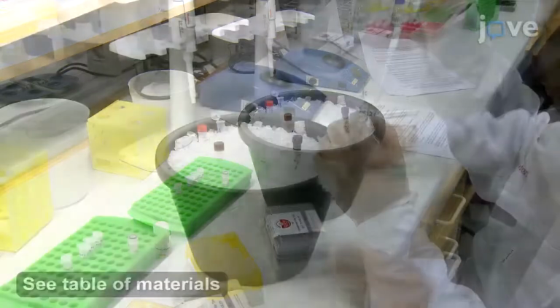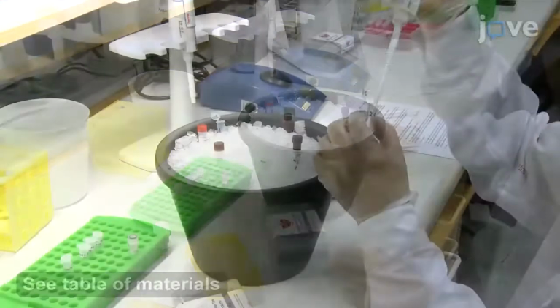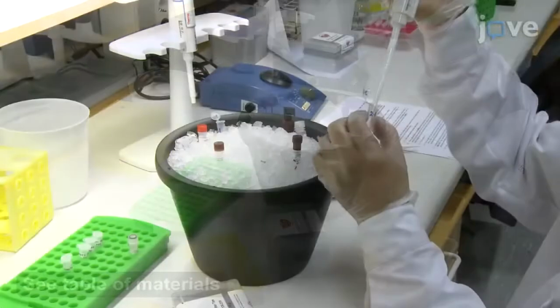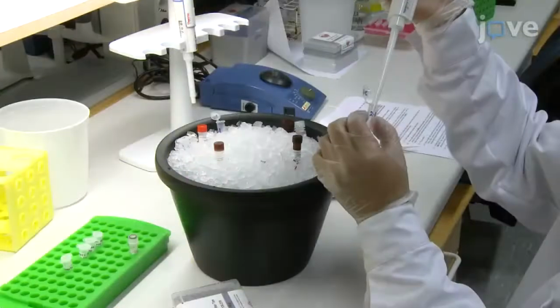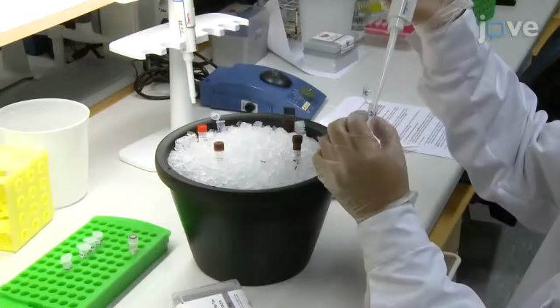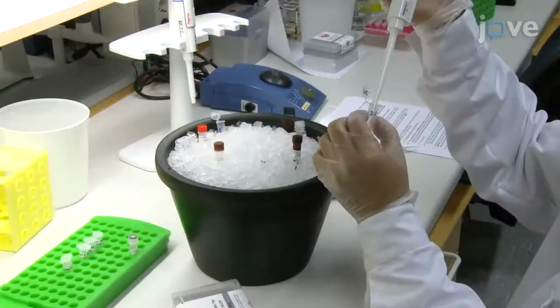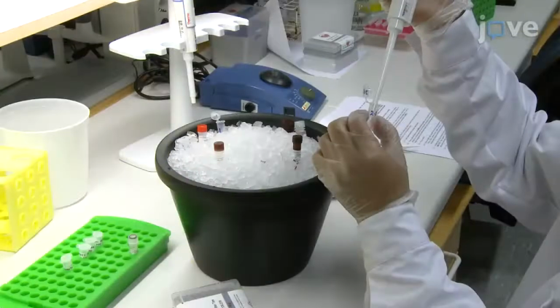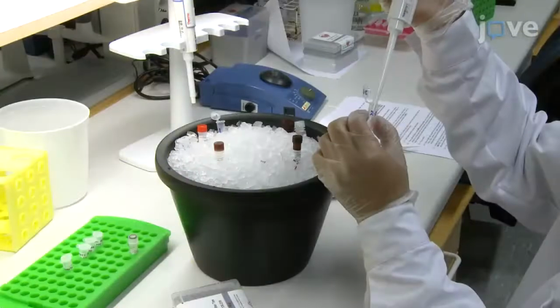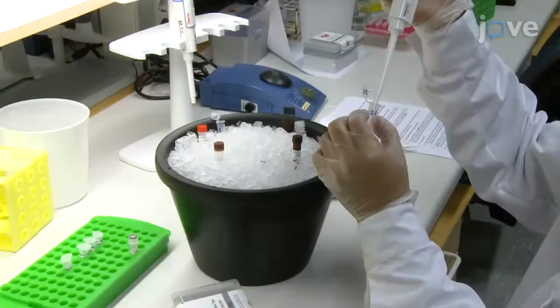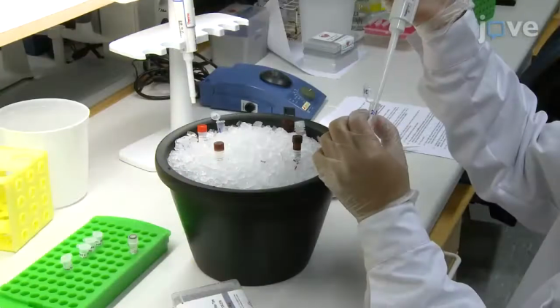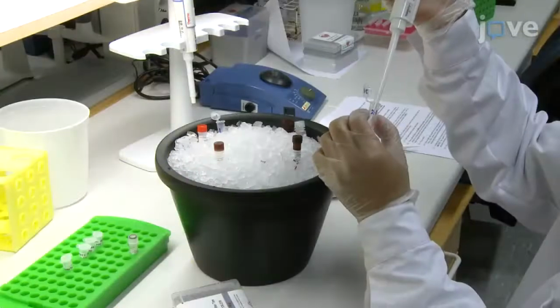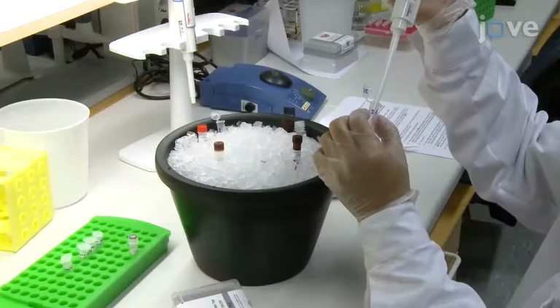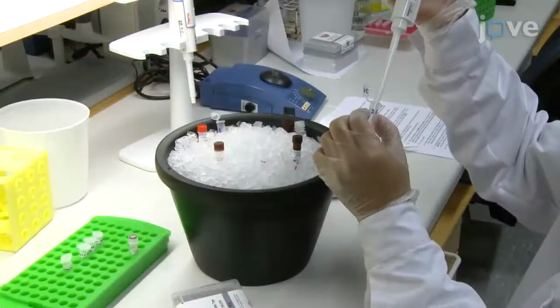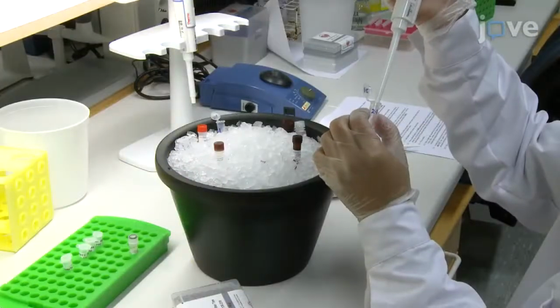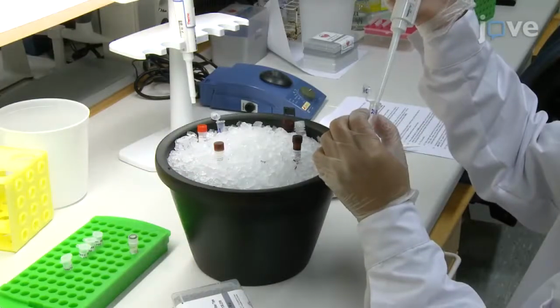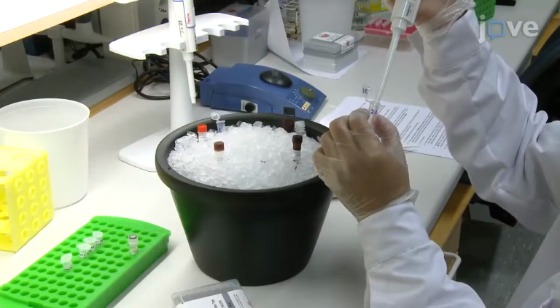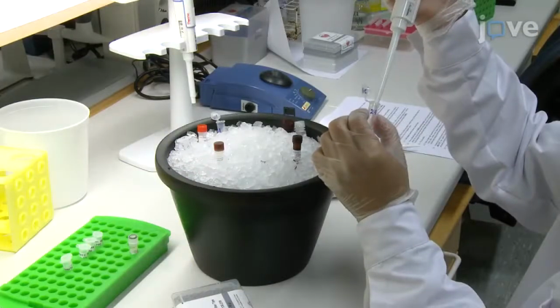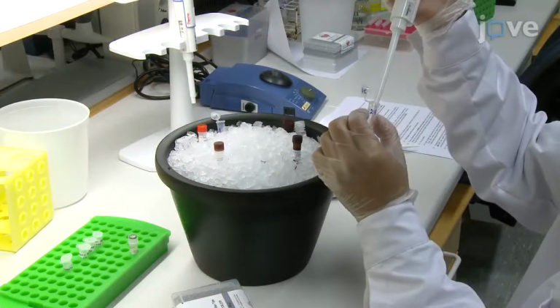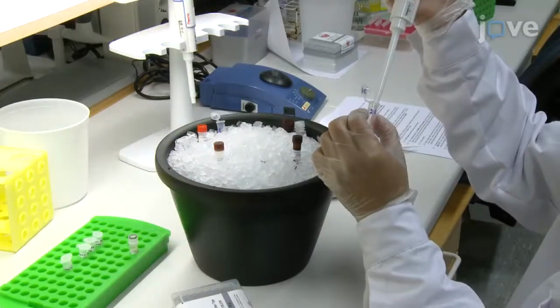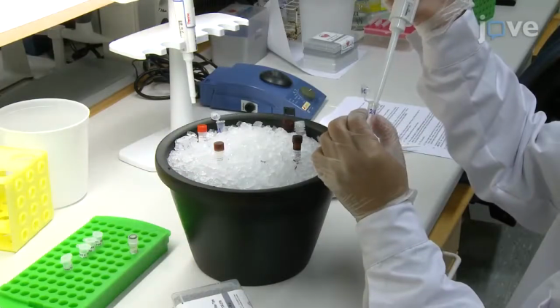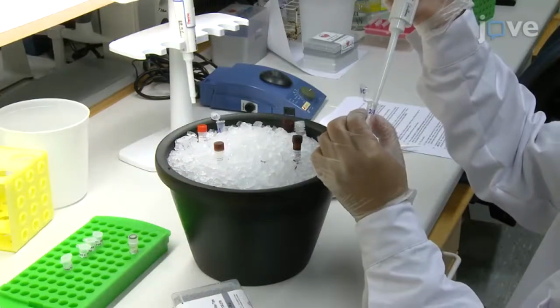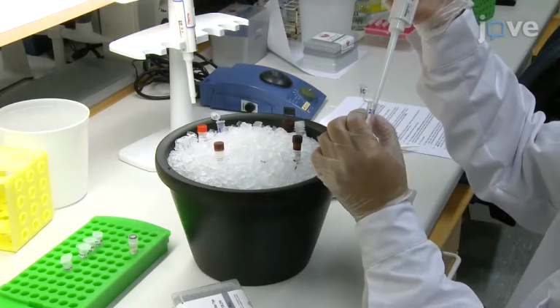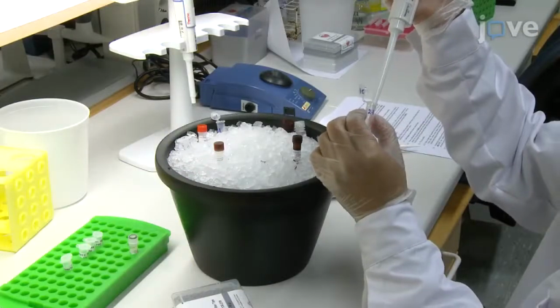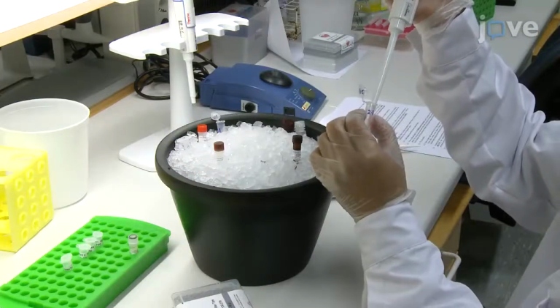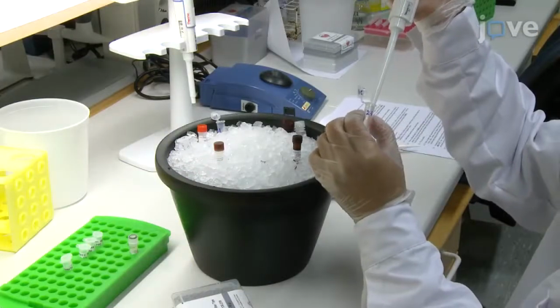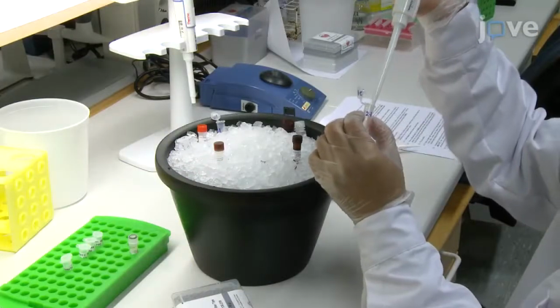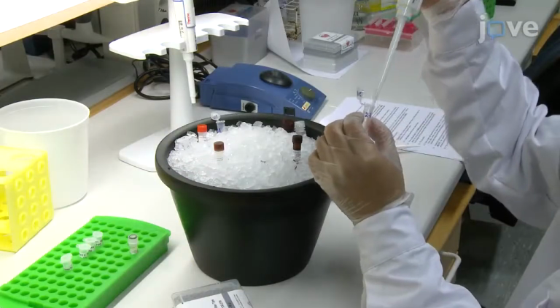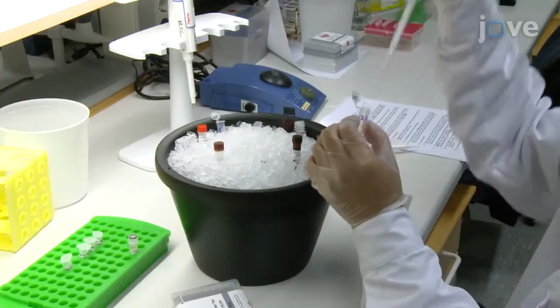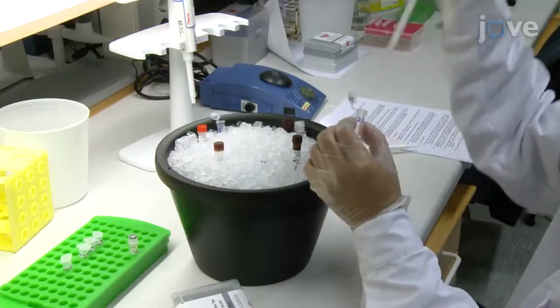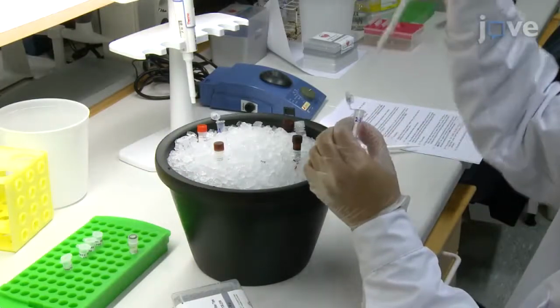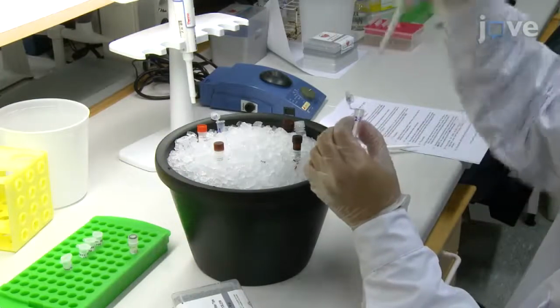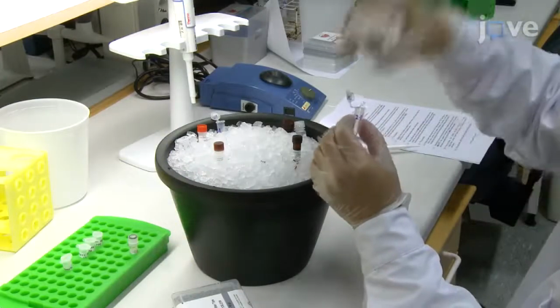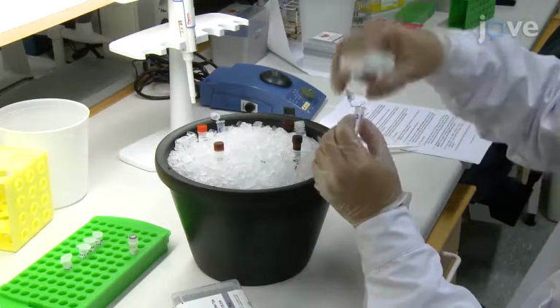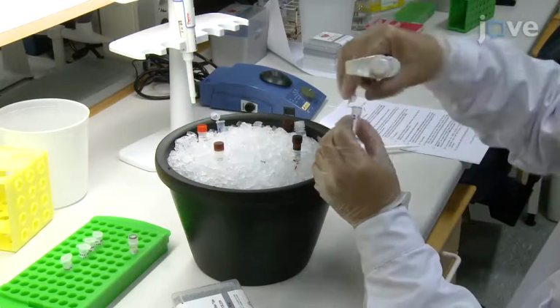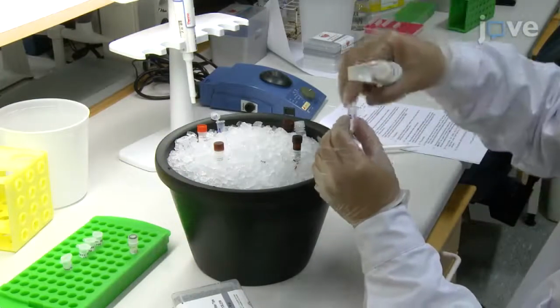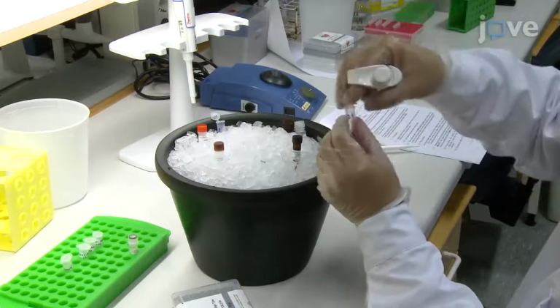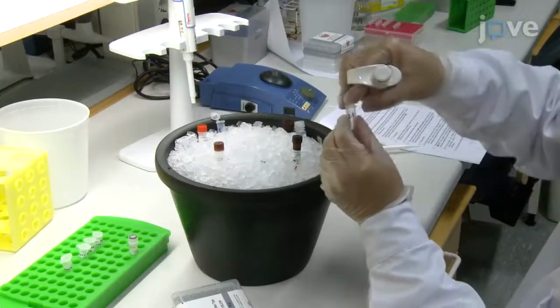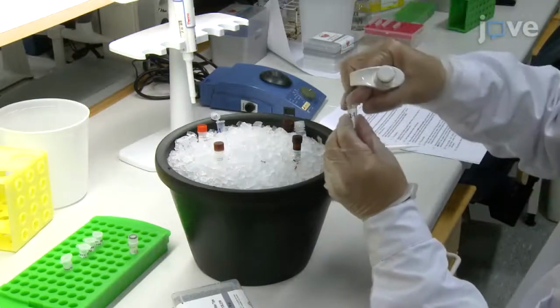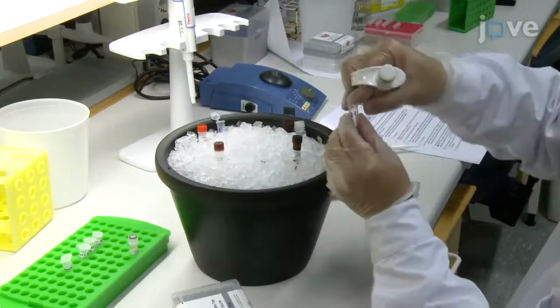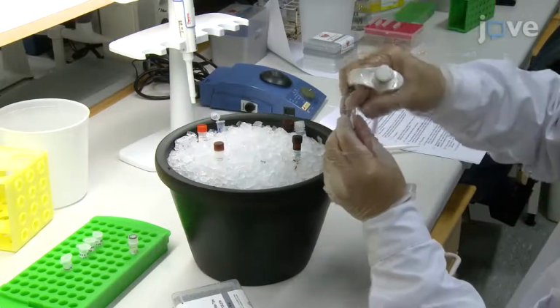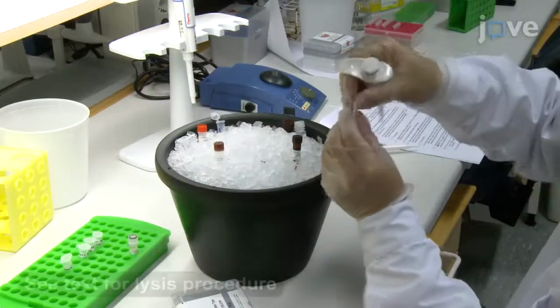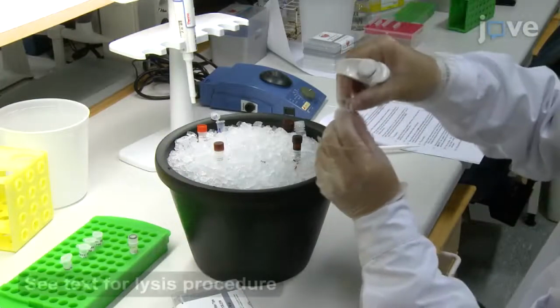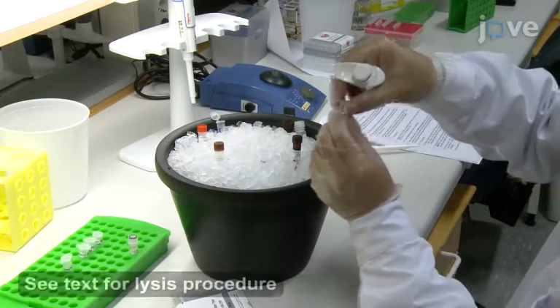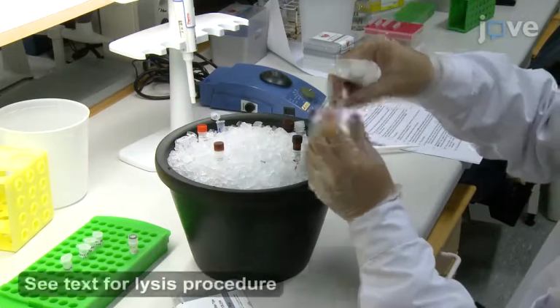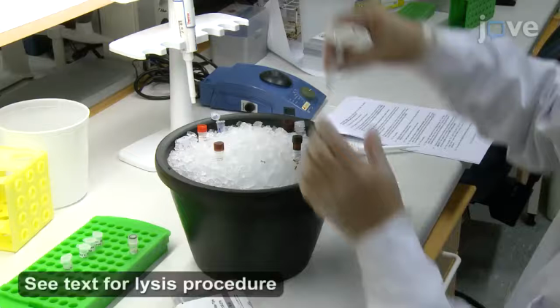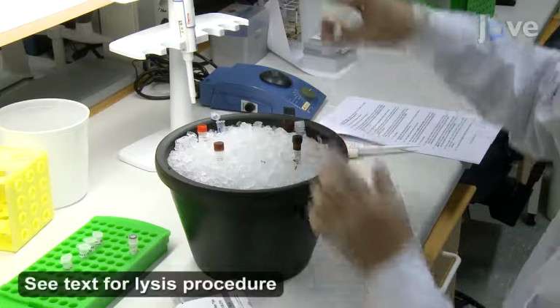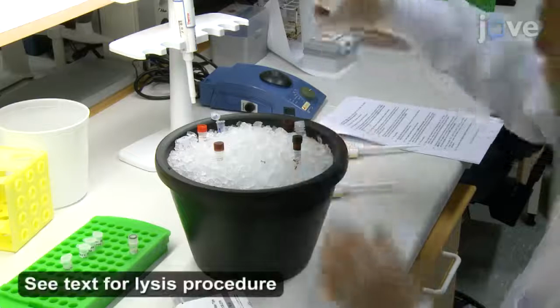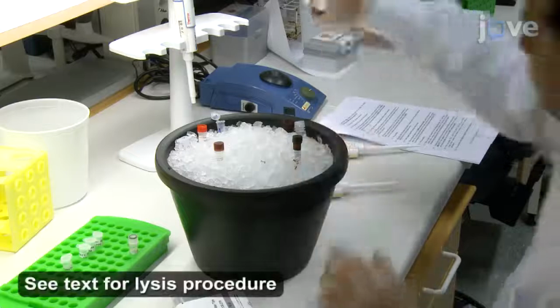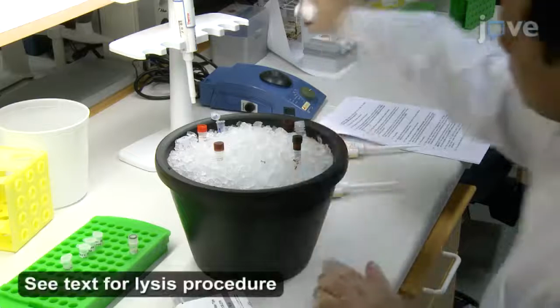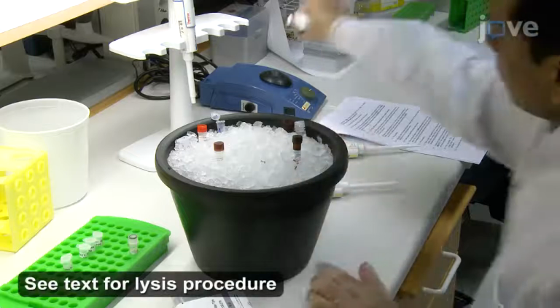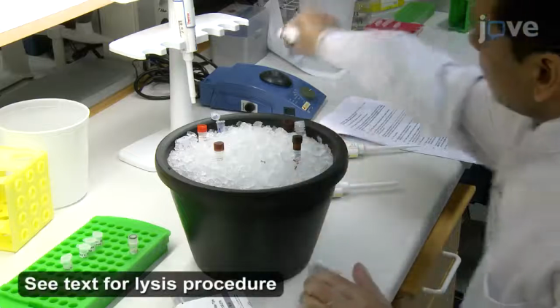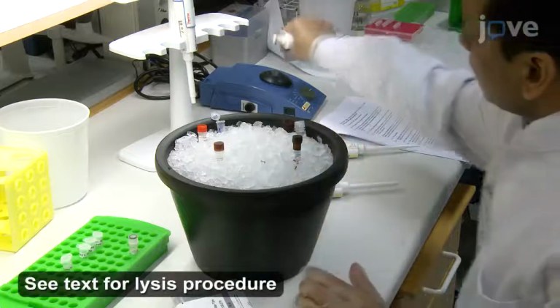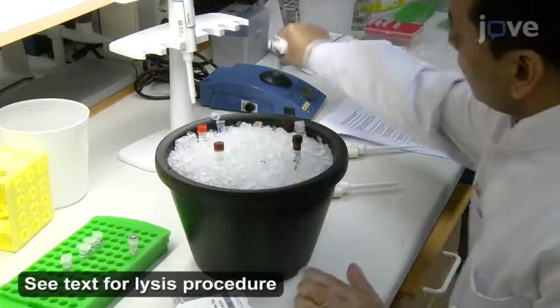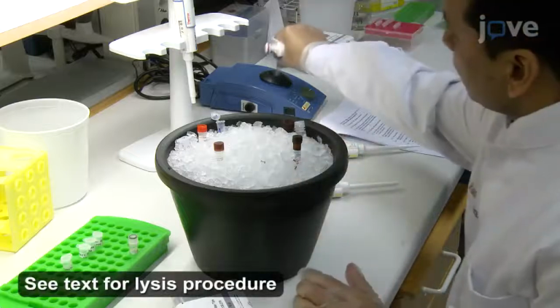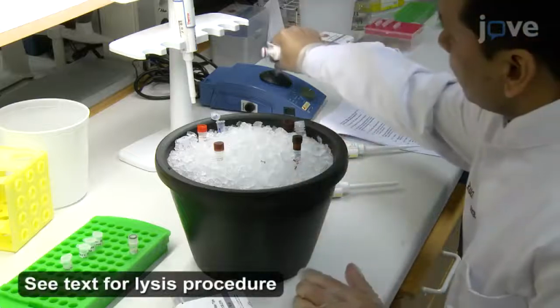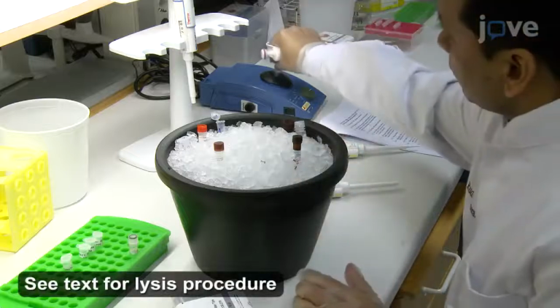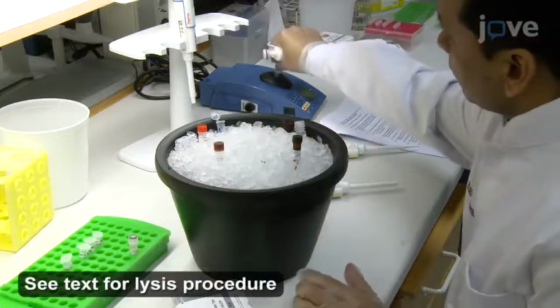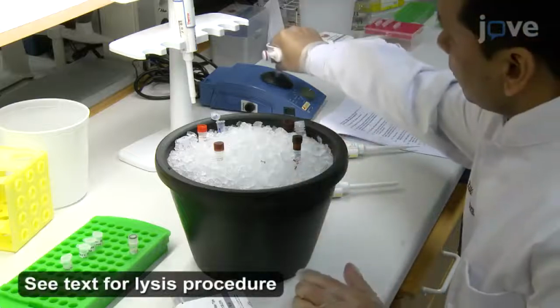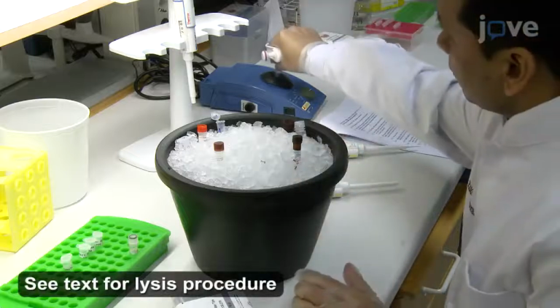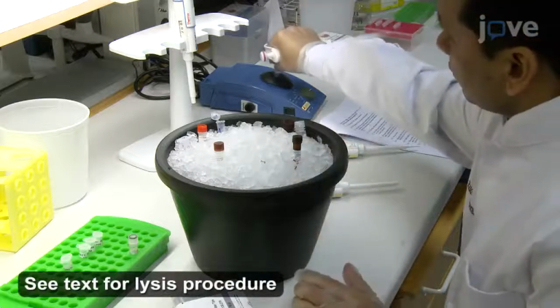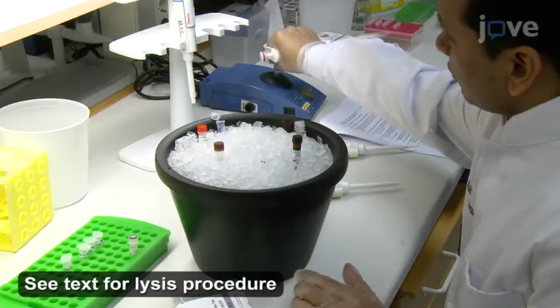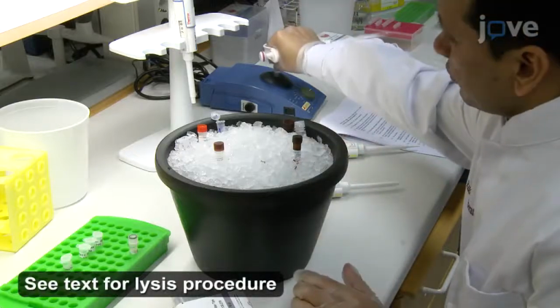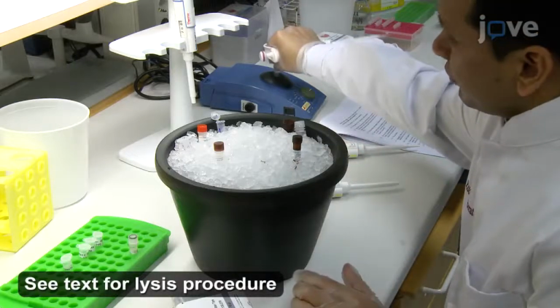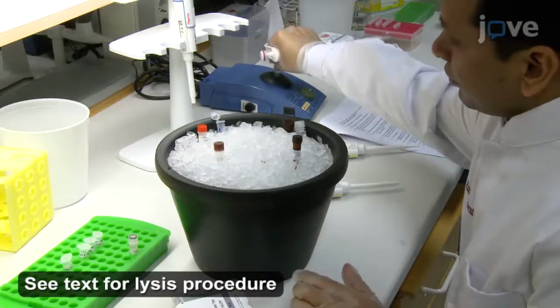Dilute previously isolated protein lysates using the sample diluent mix to obtain the desired concentrations.